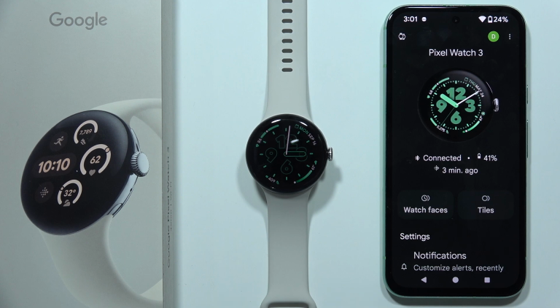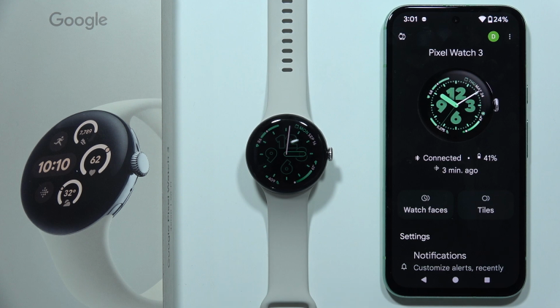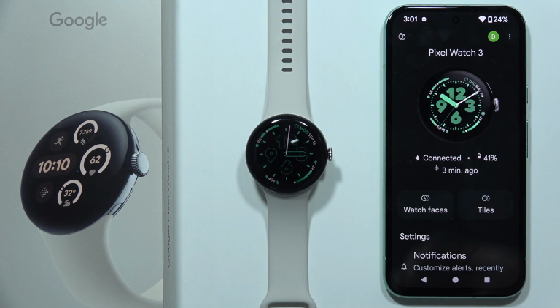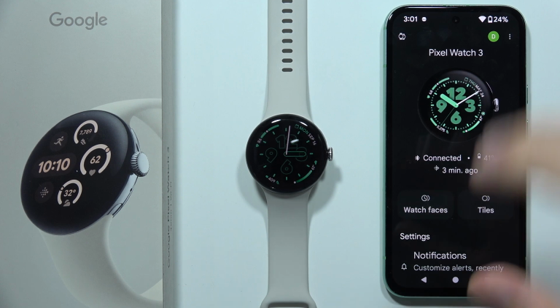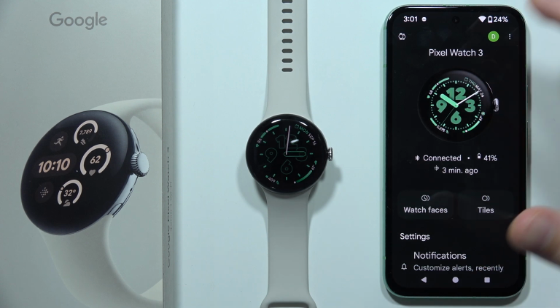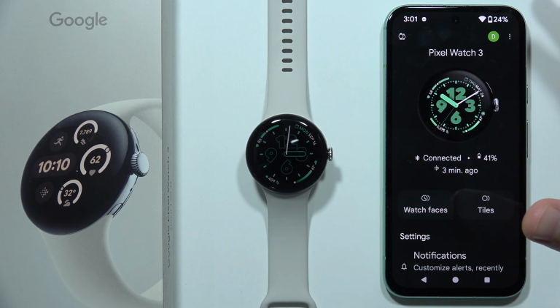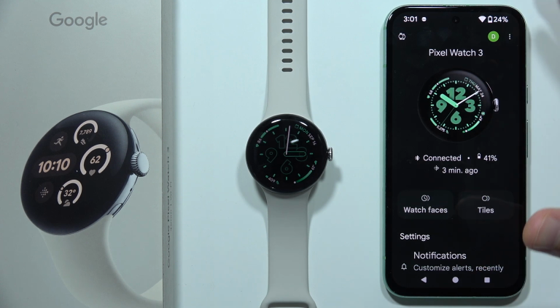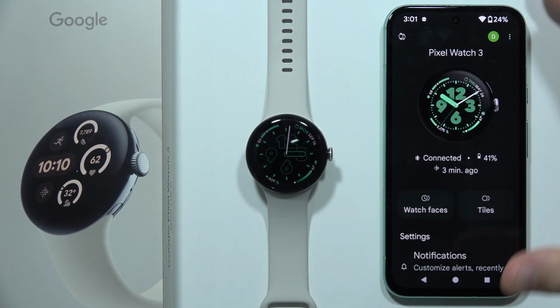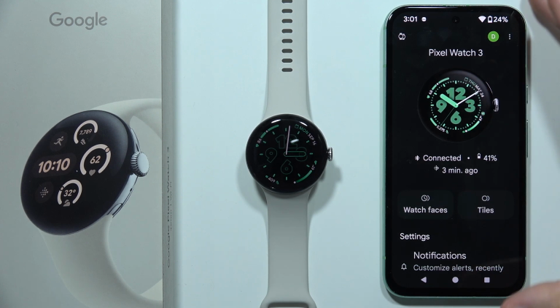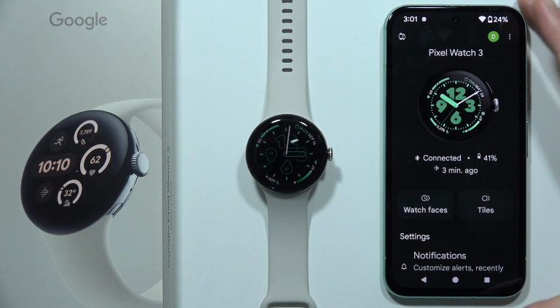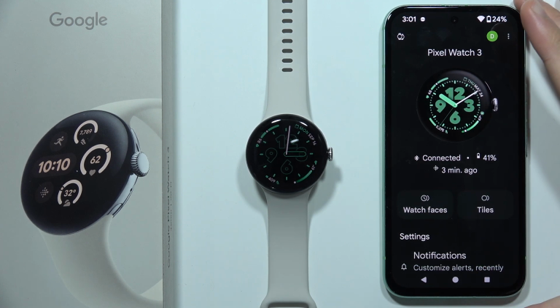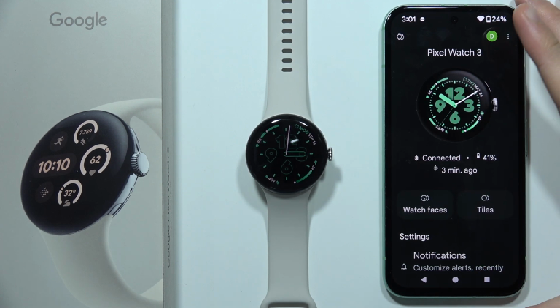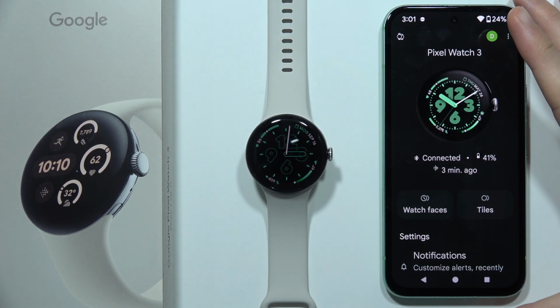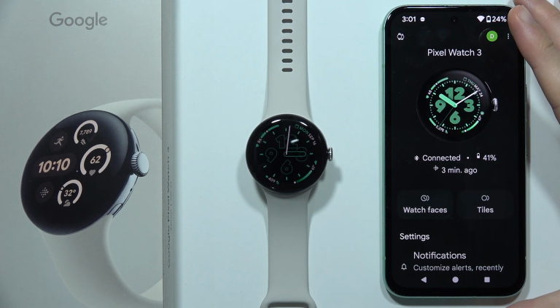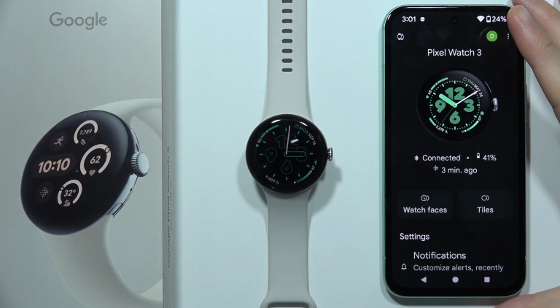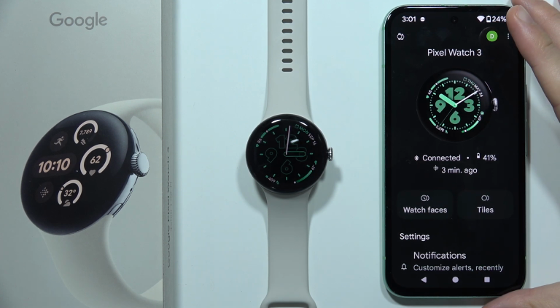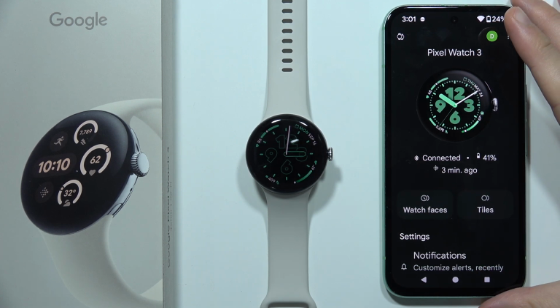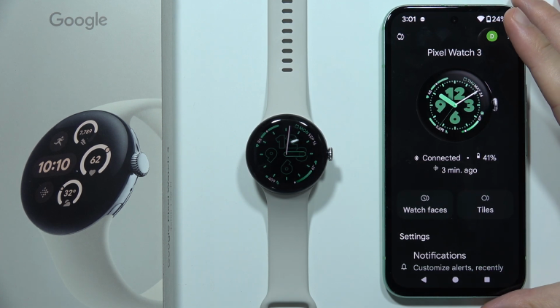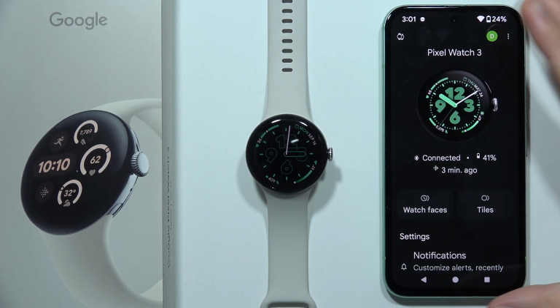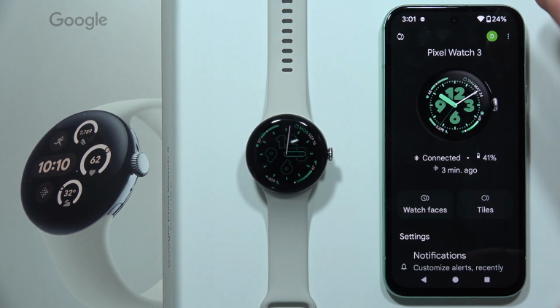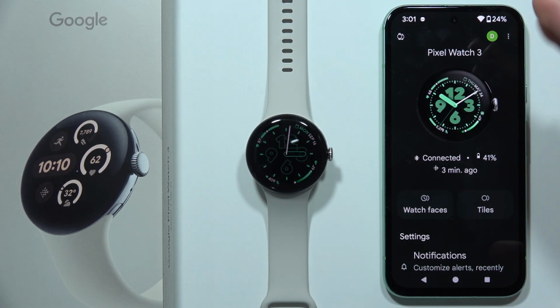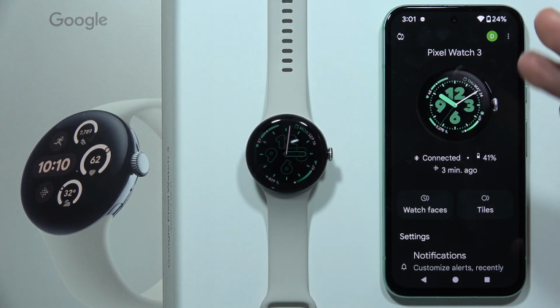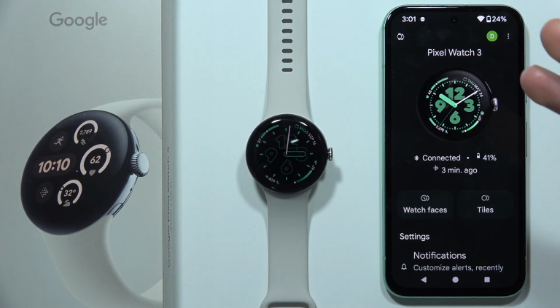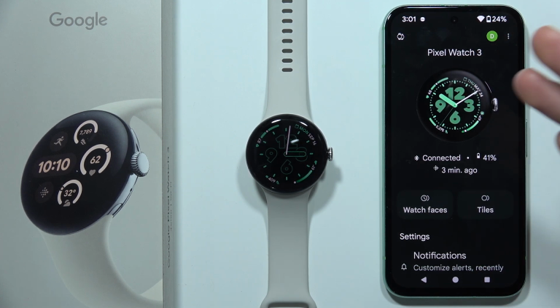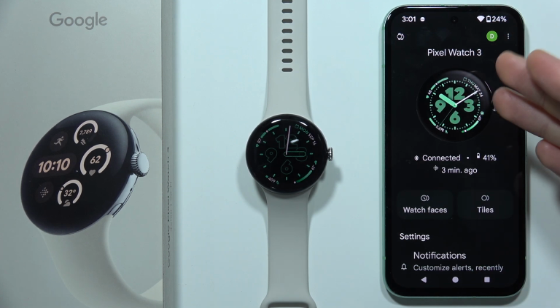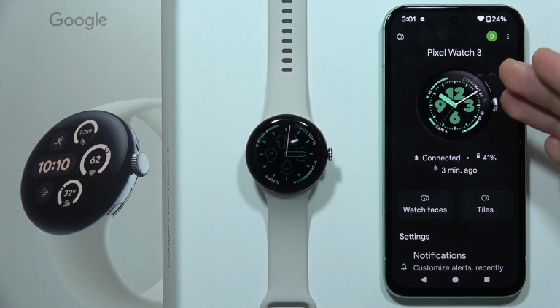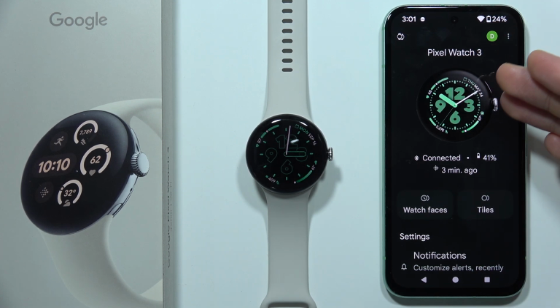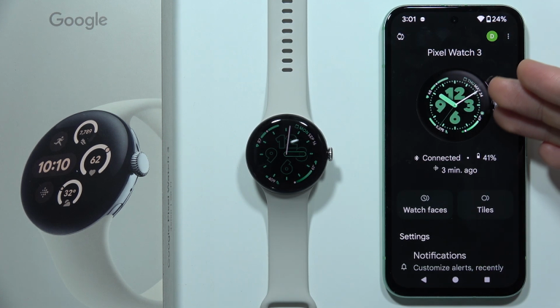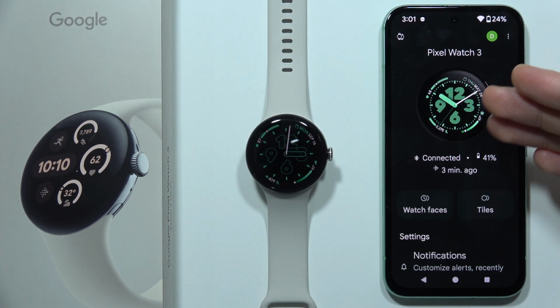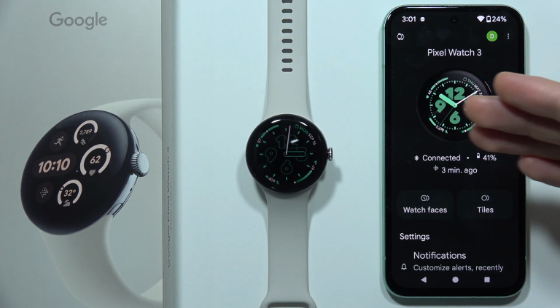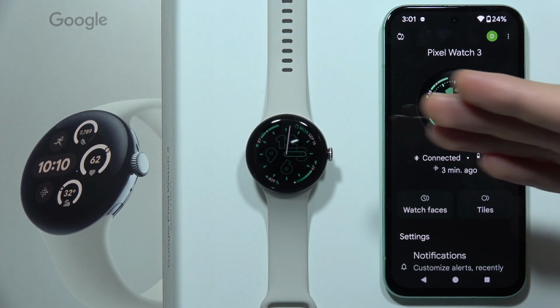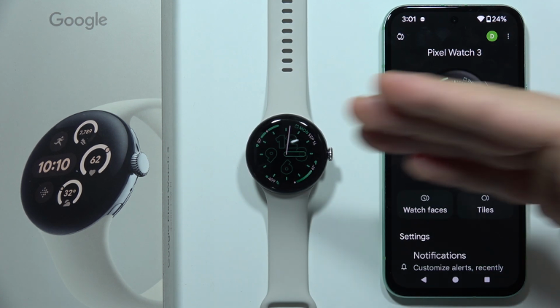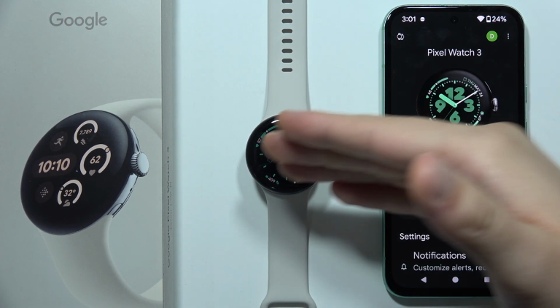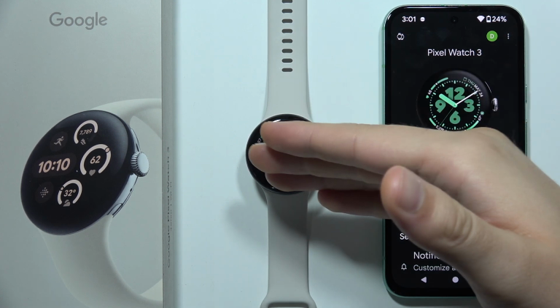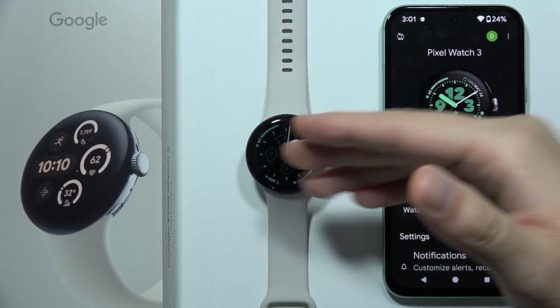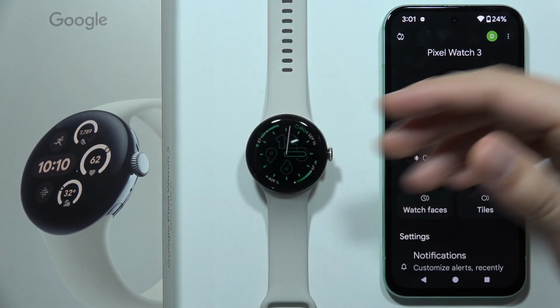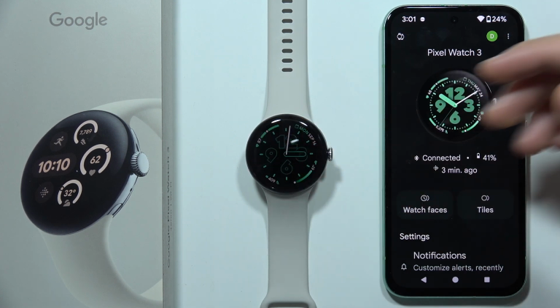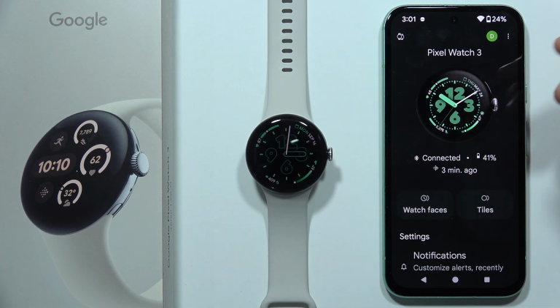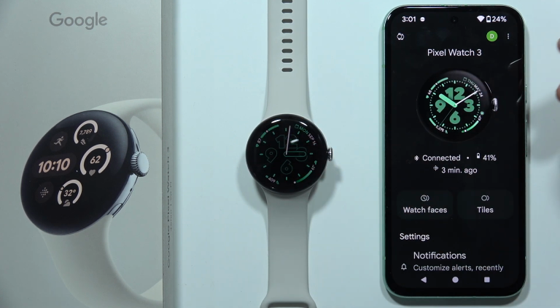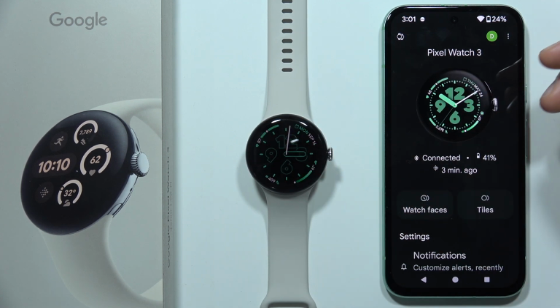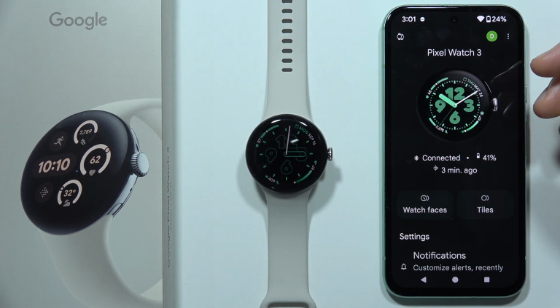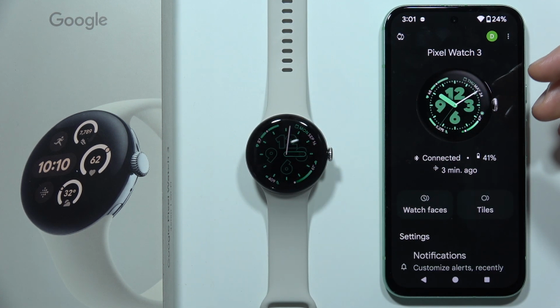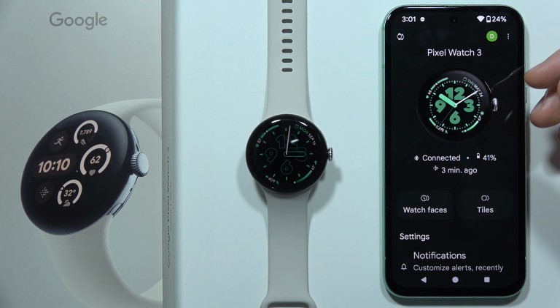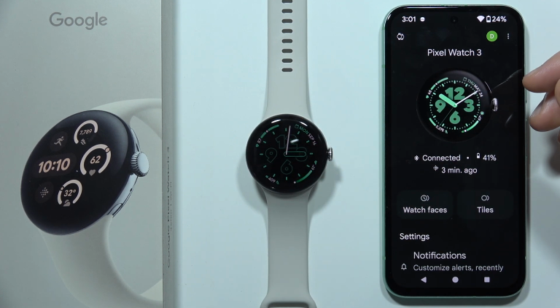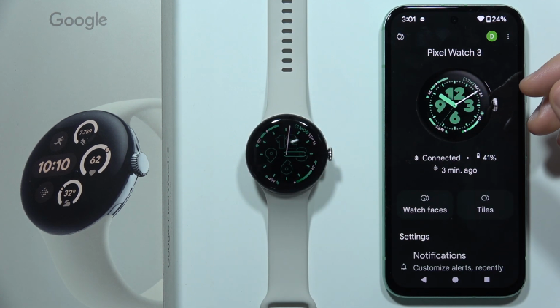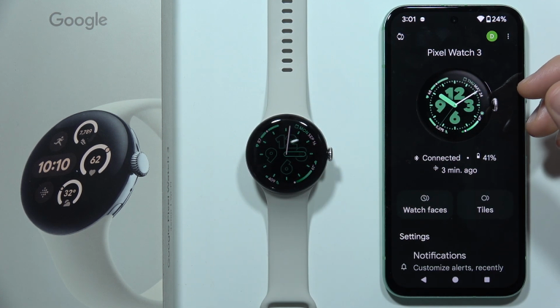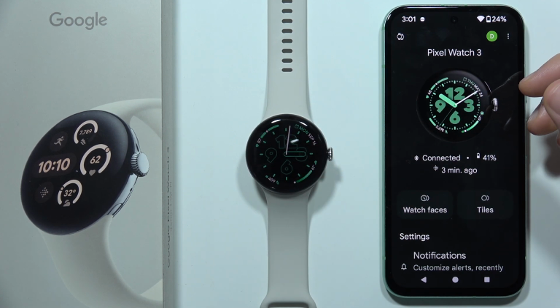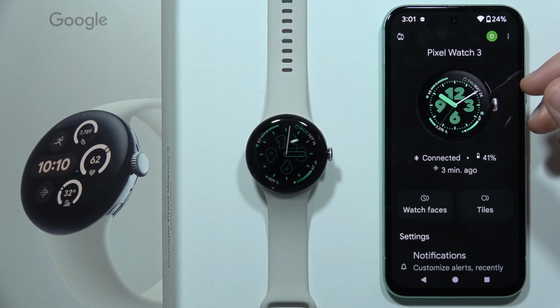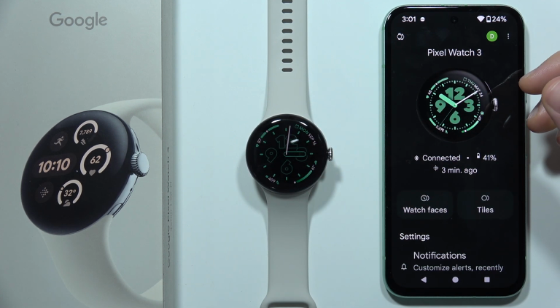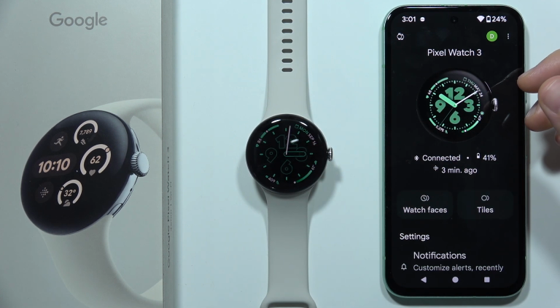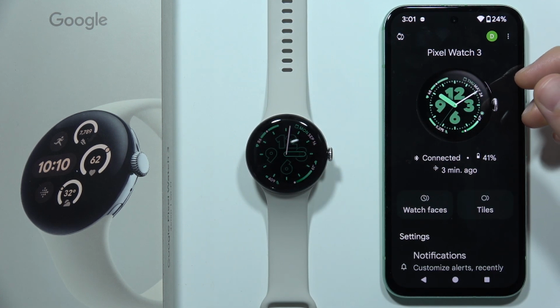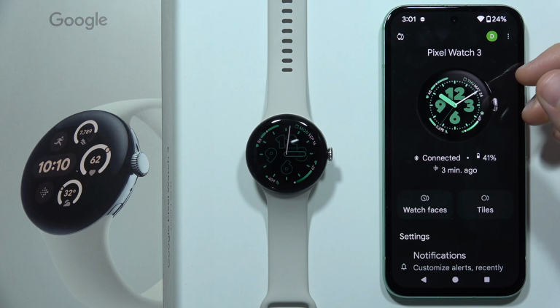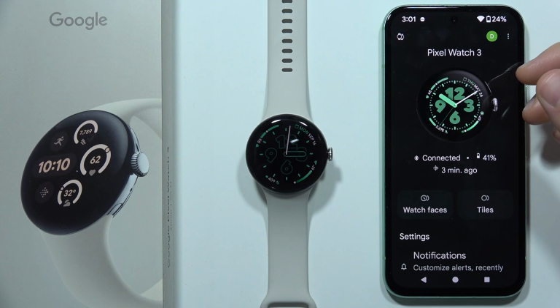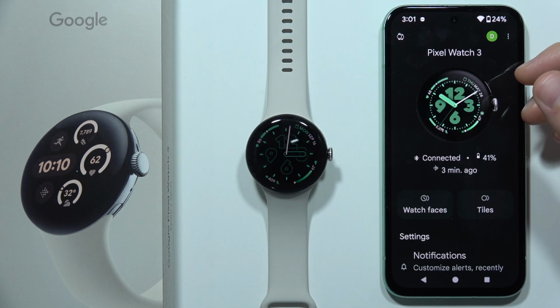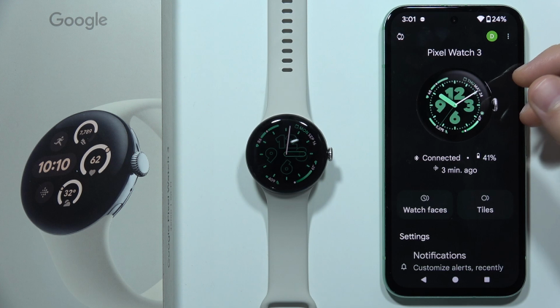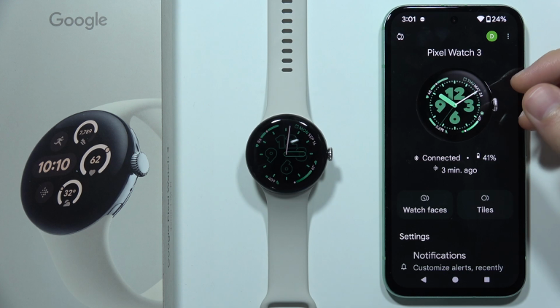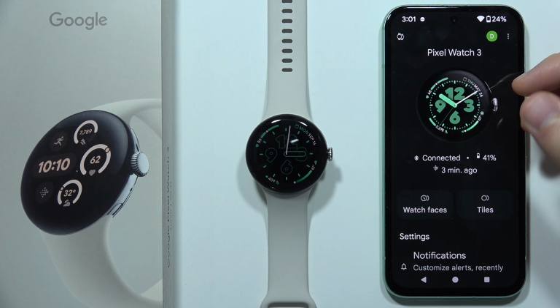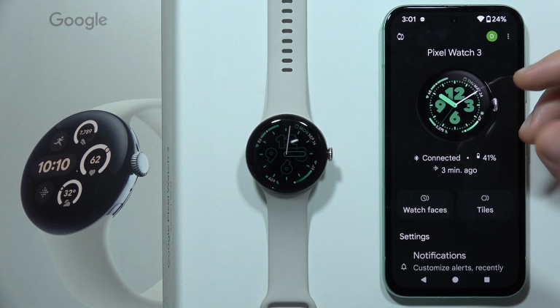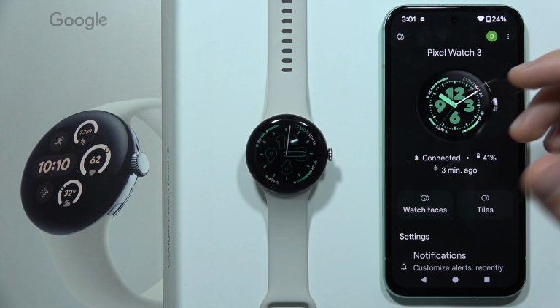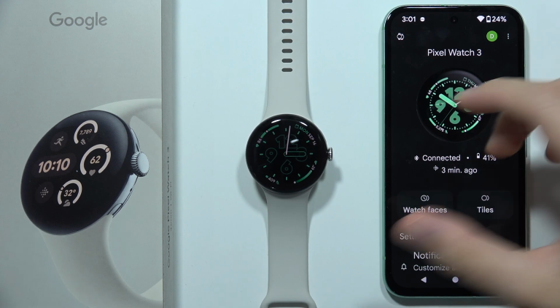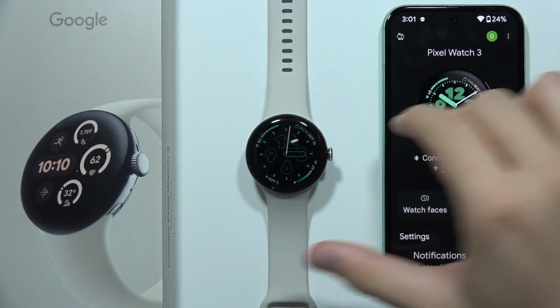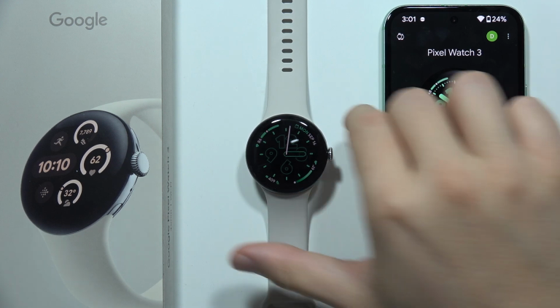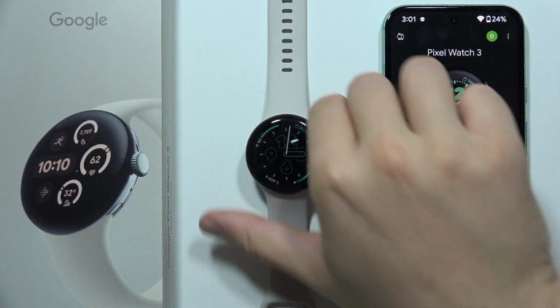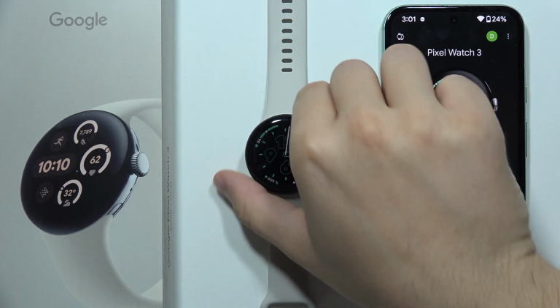Hey, if you don't receive notifications from your phone on the Google Pixel Watch 3, then let me quickly show you how you can try to fix this.